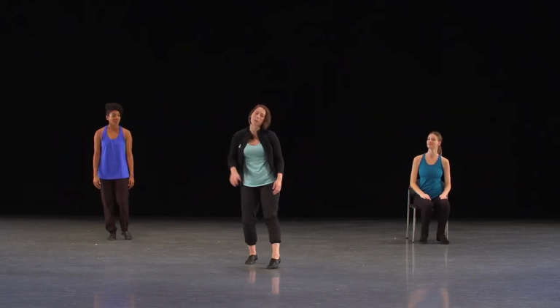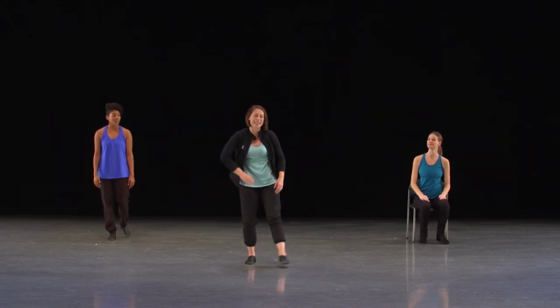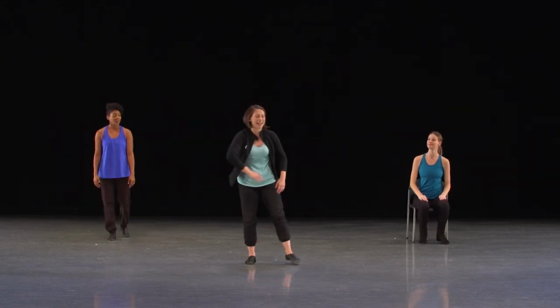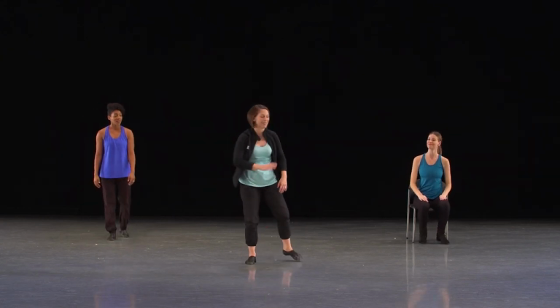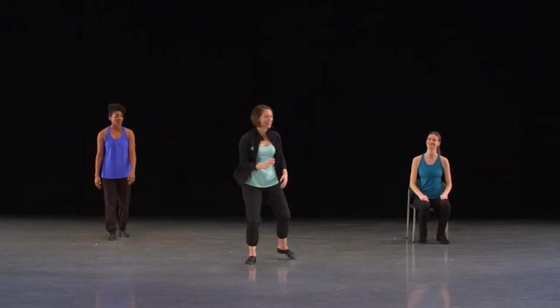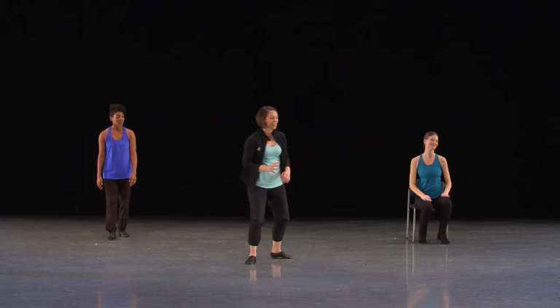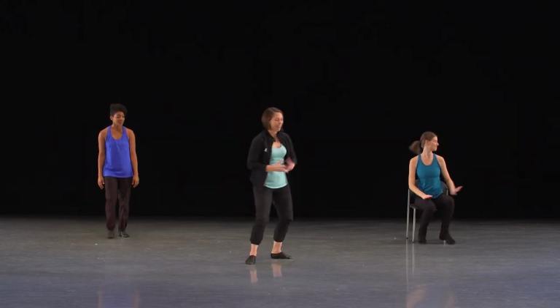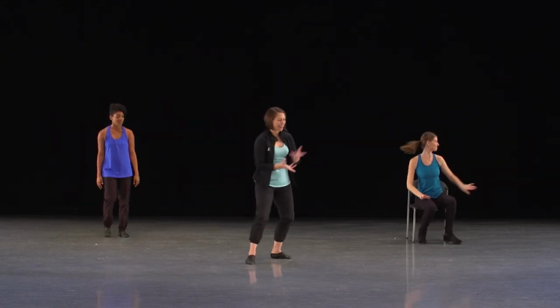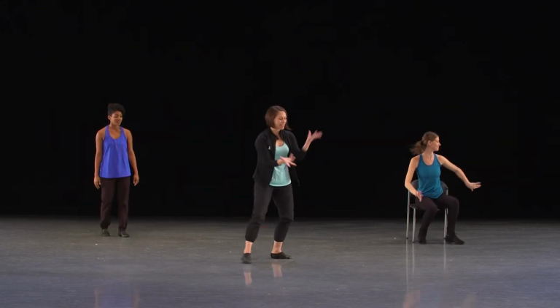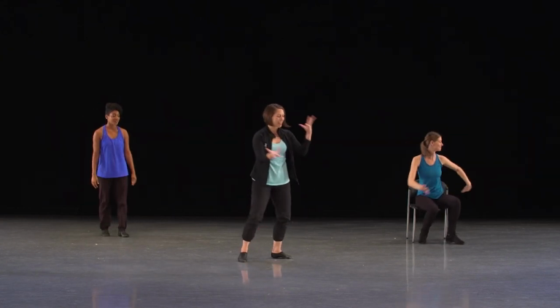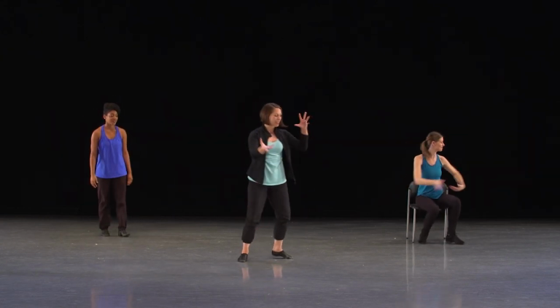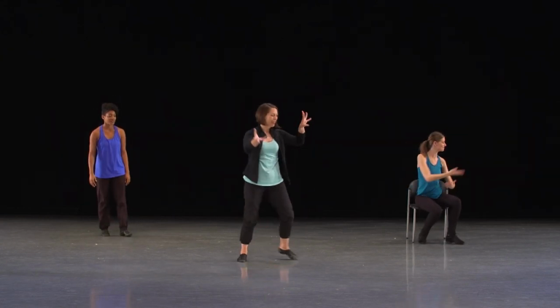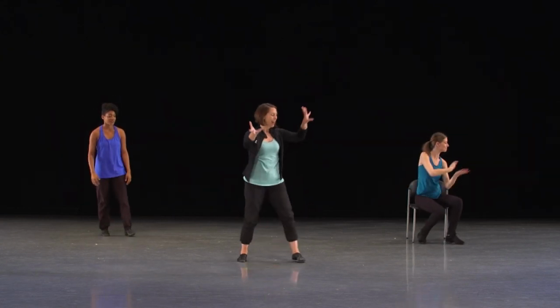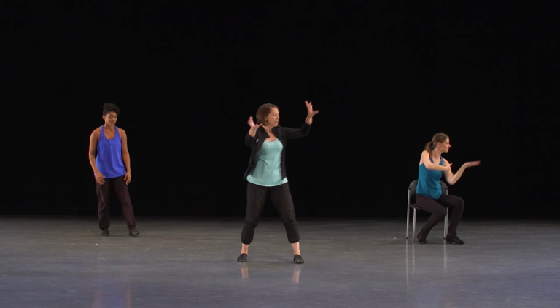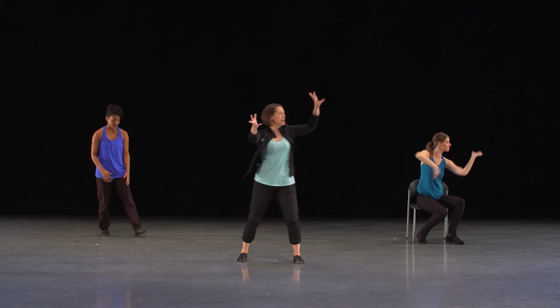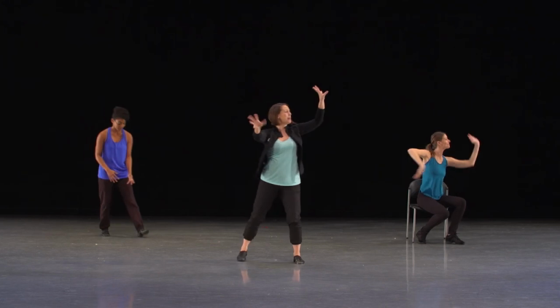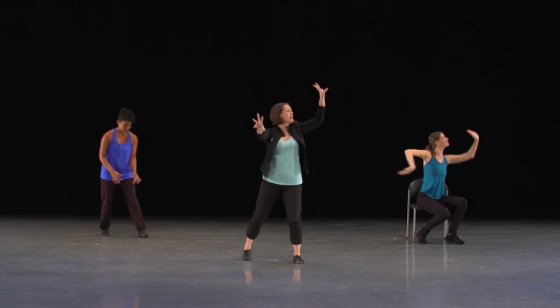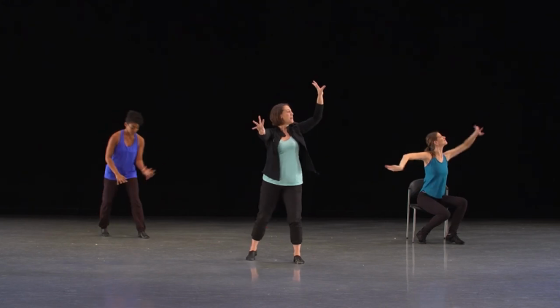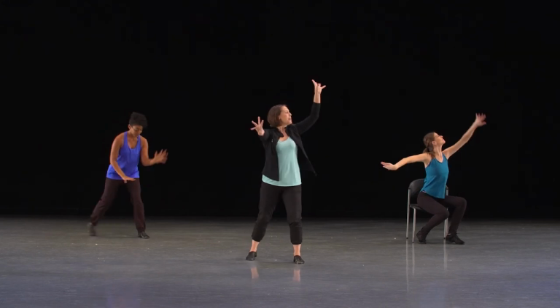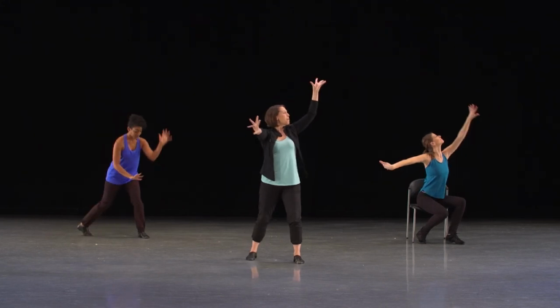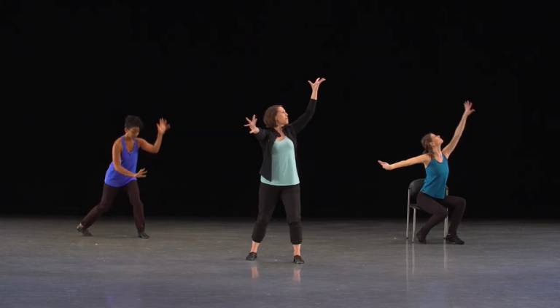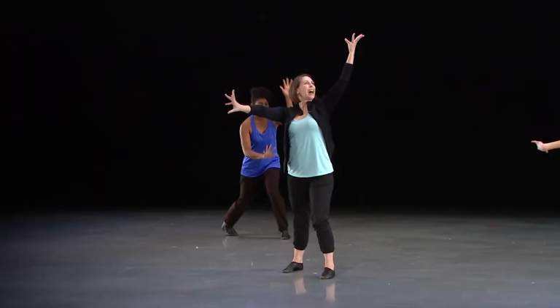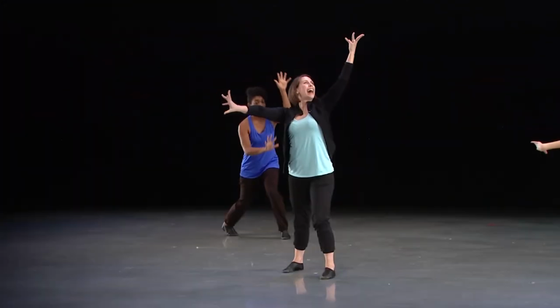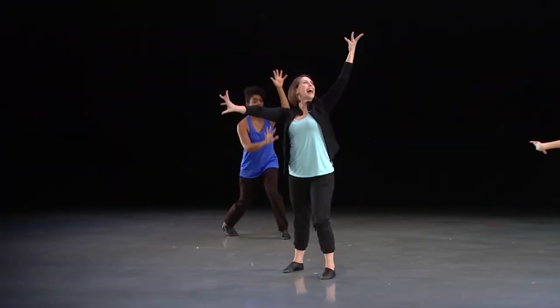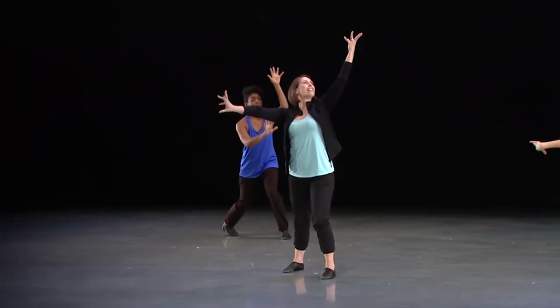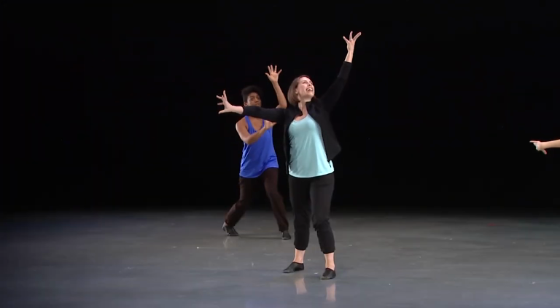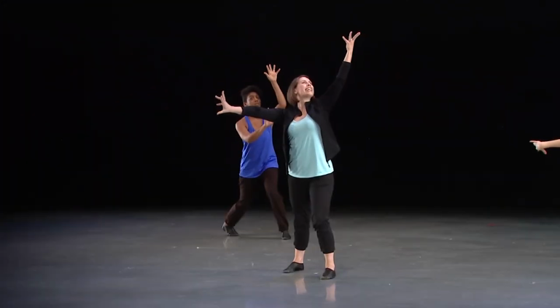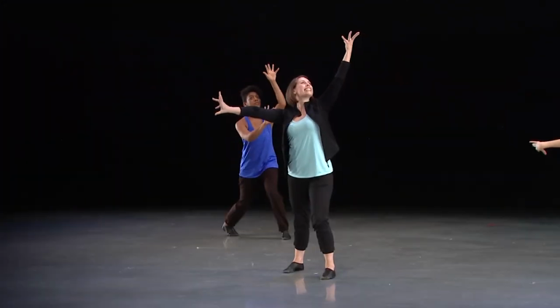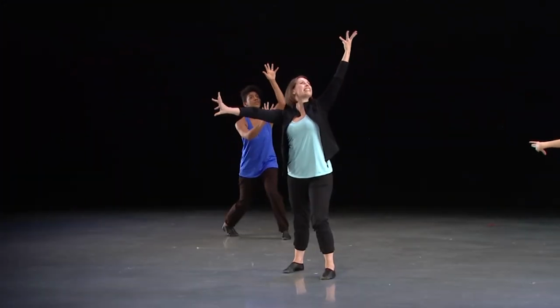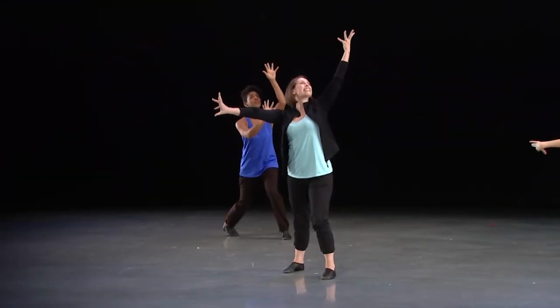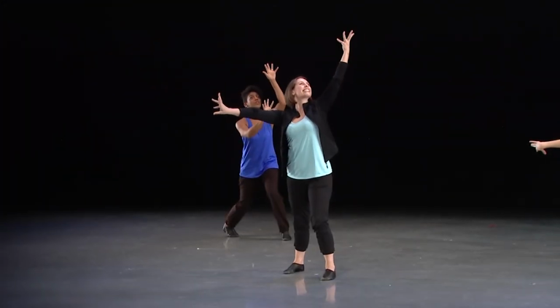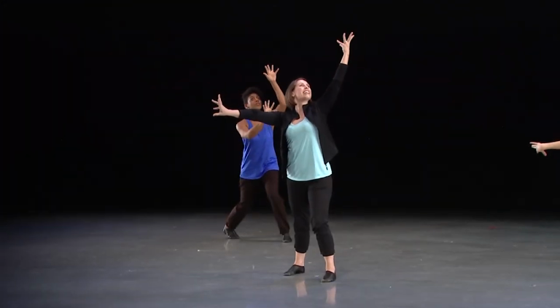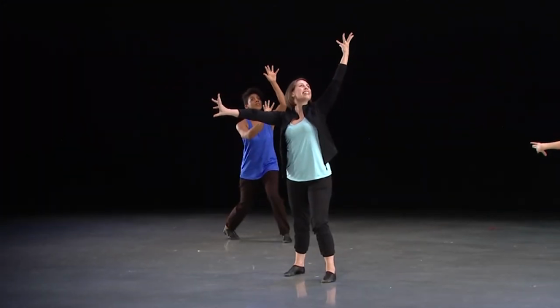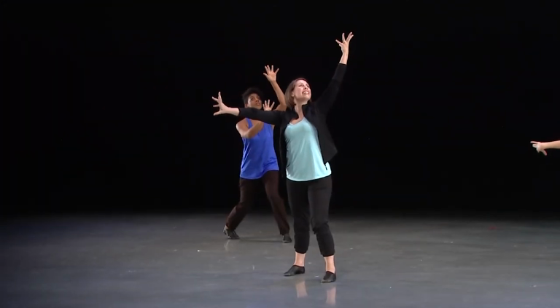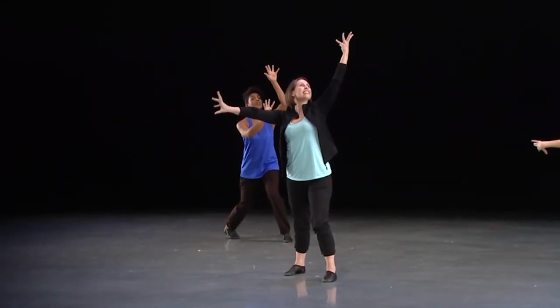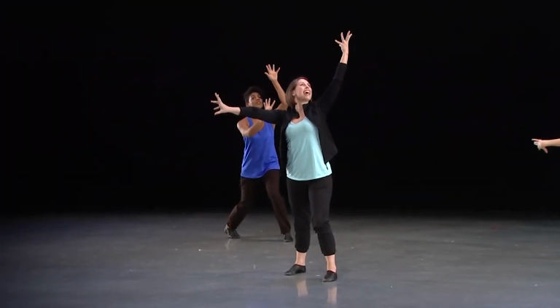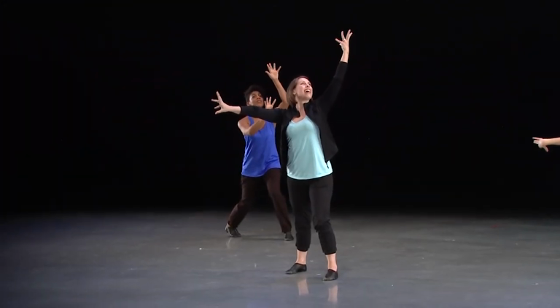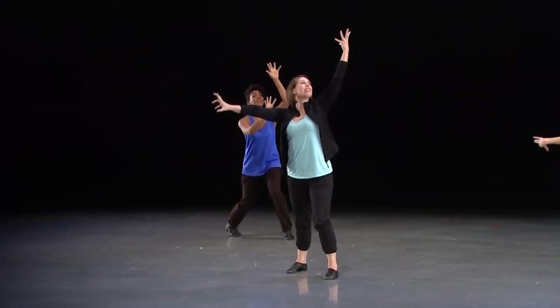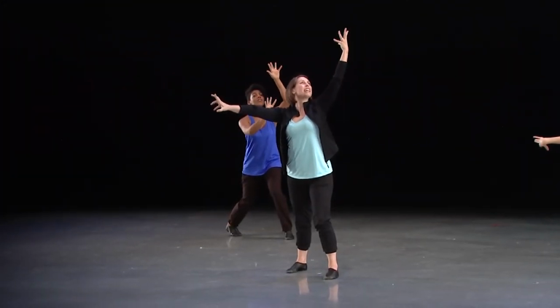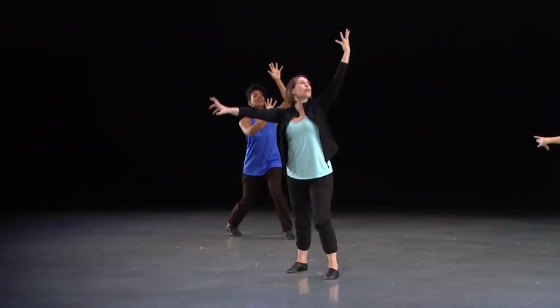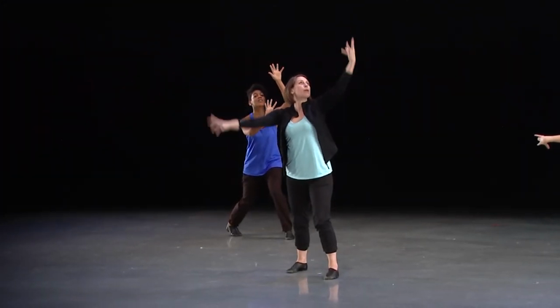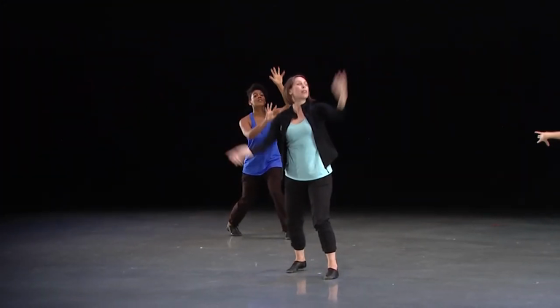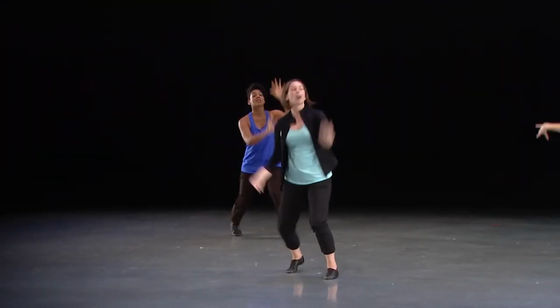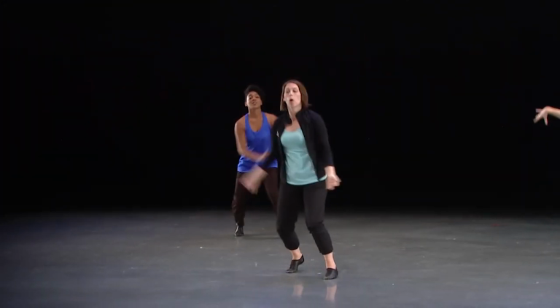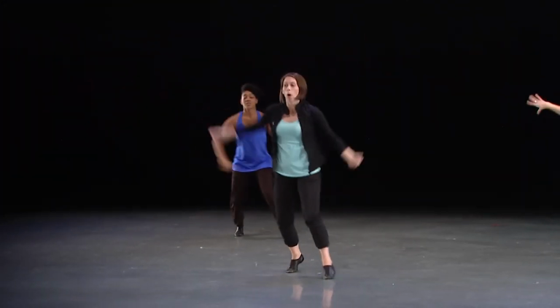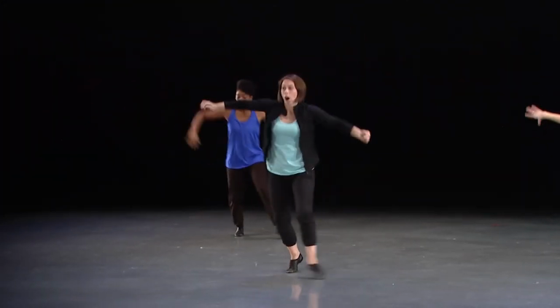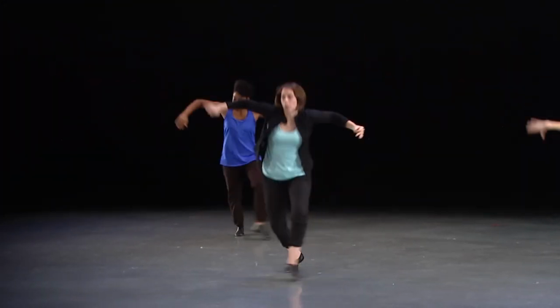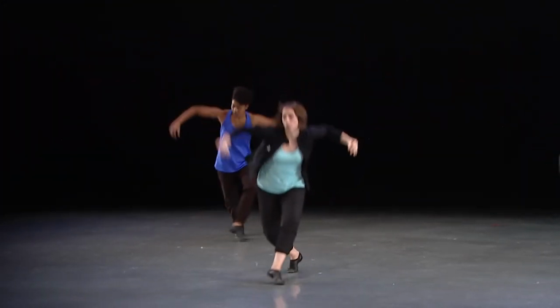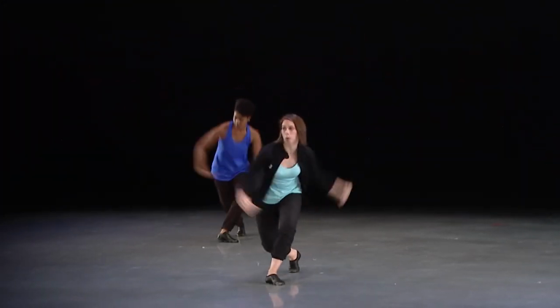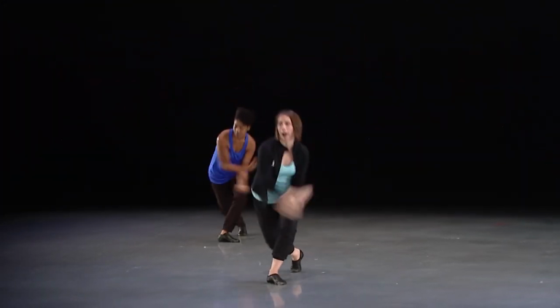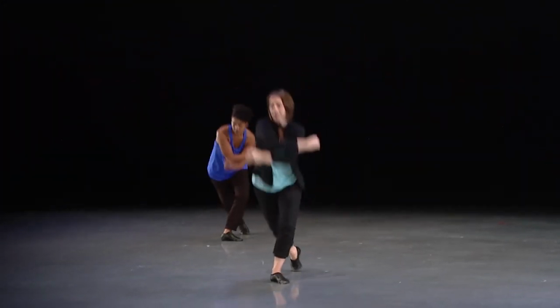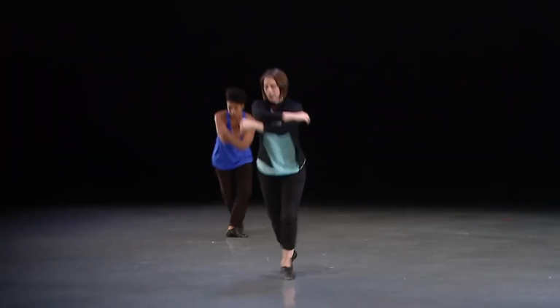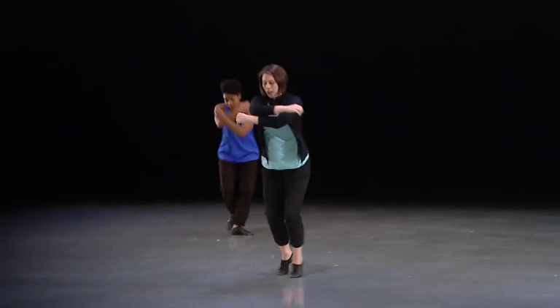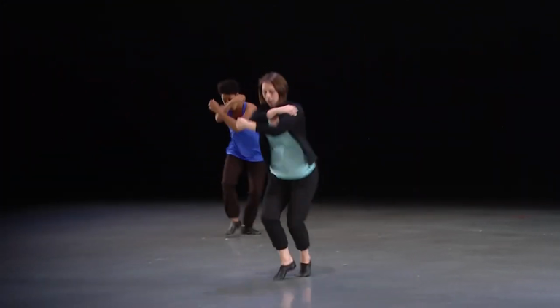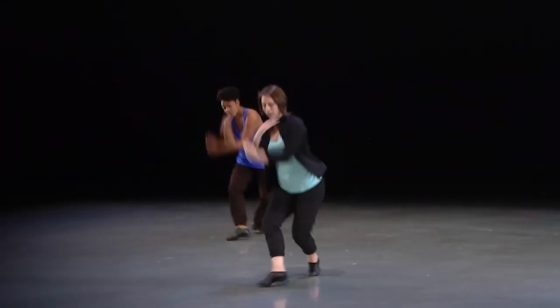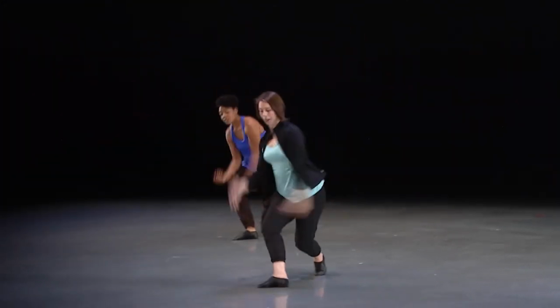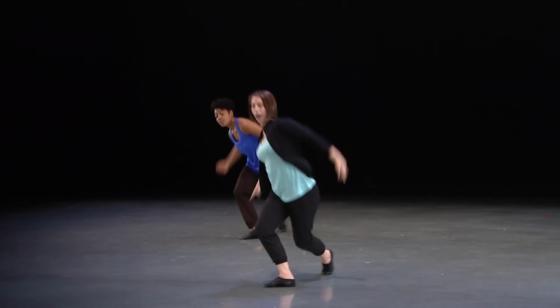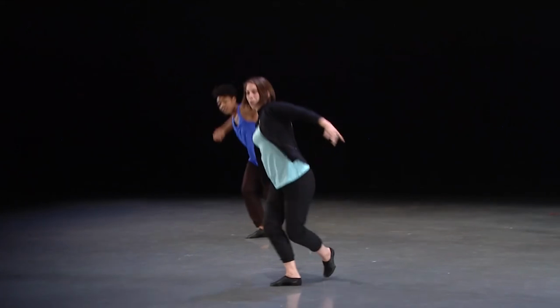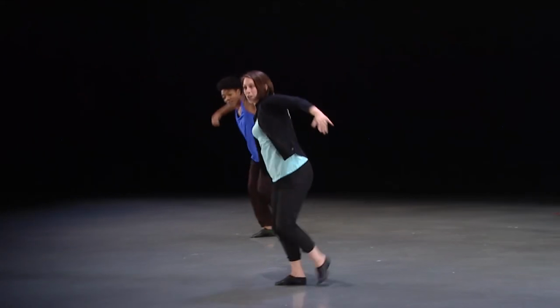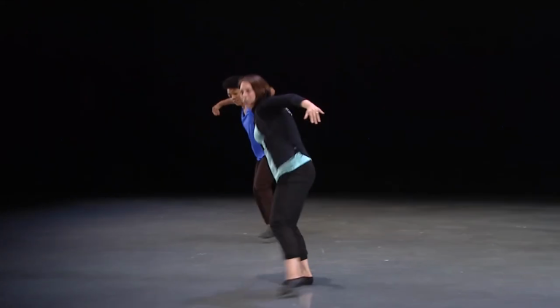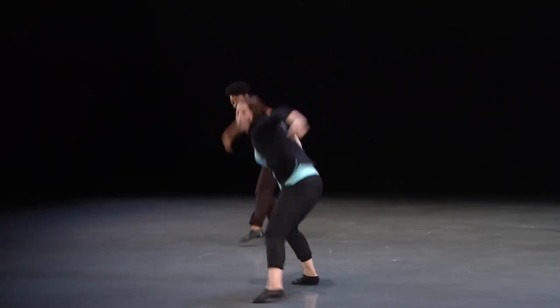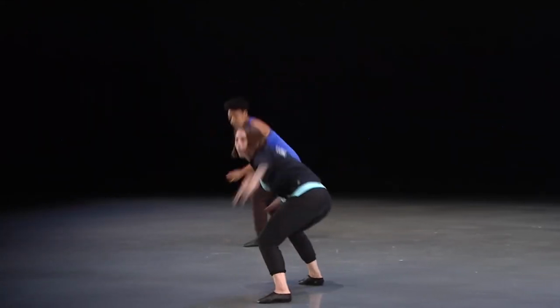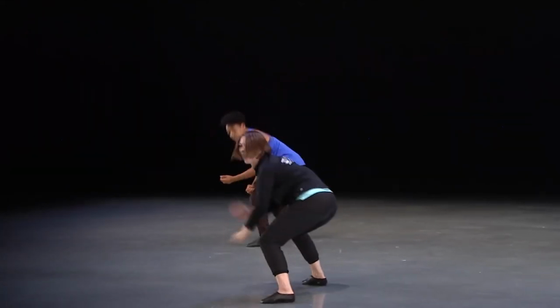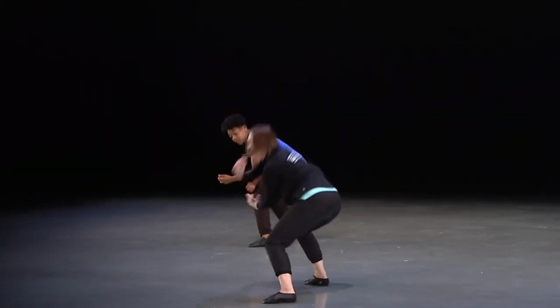One more time. Reach that tree up. Five, six, seven. Here we go — on the right, left, right.